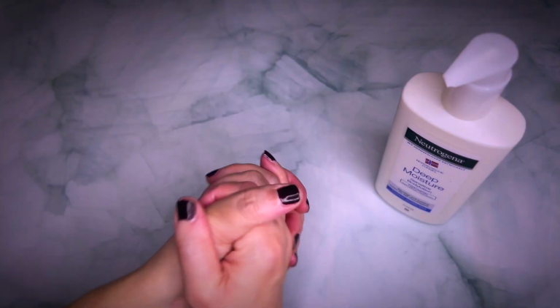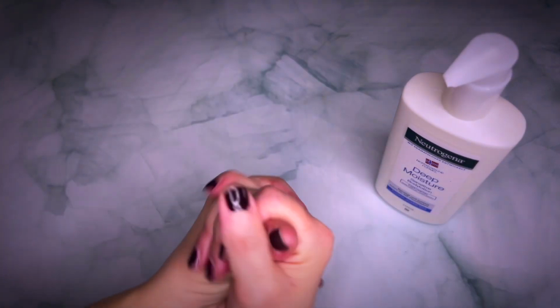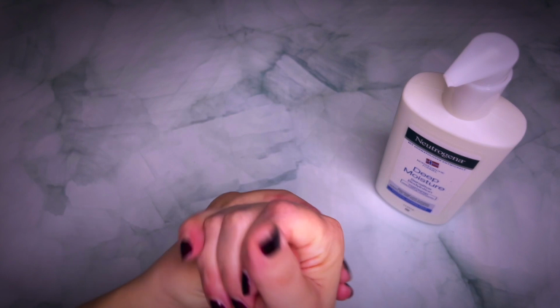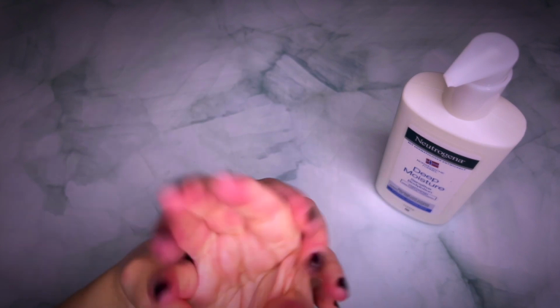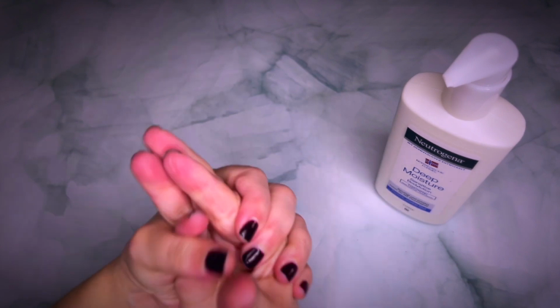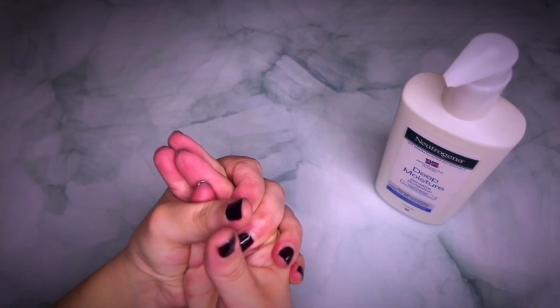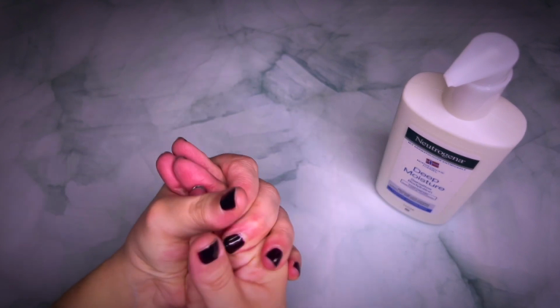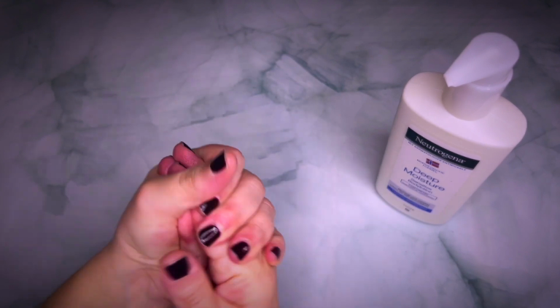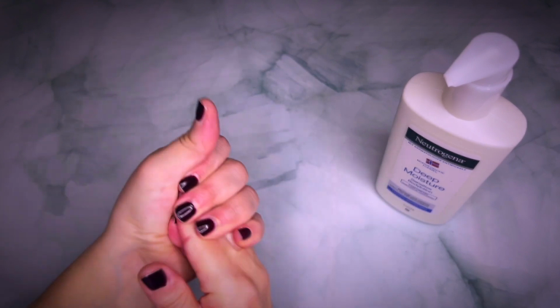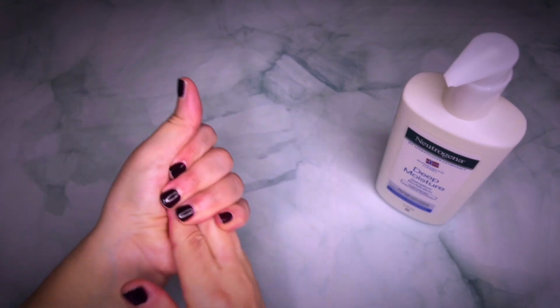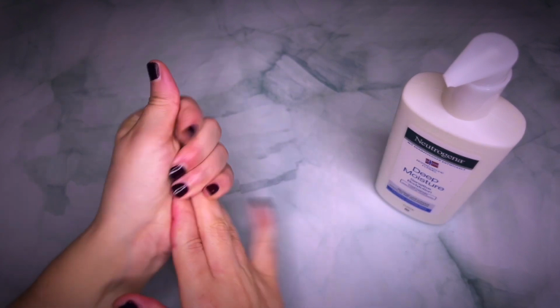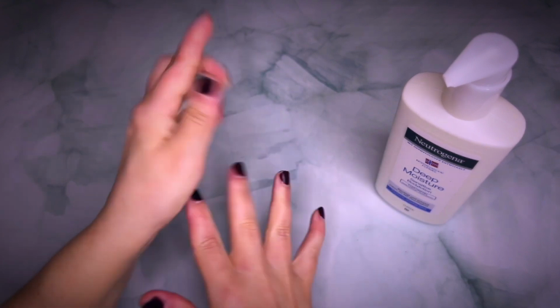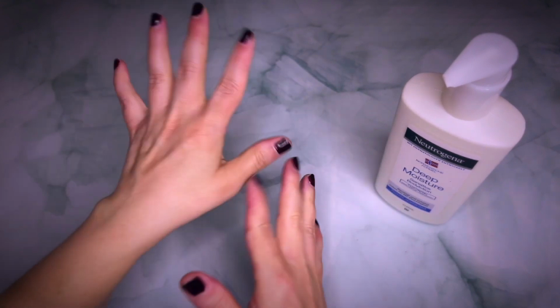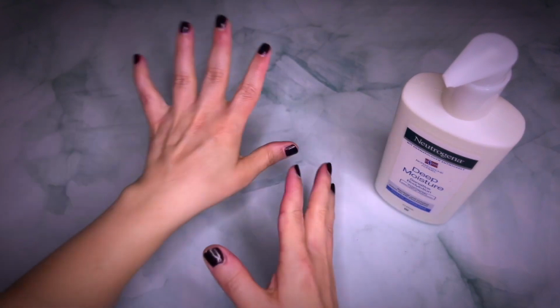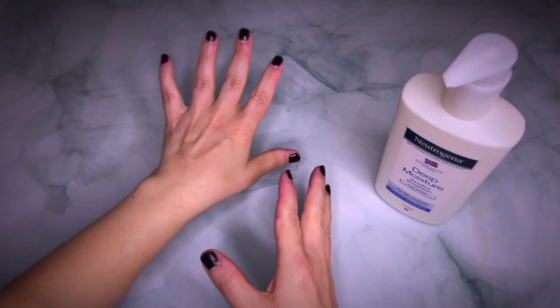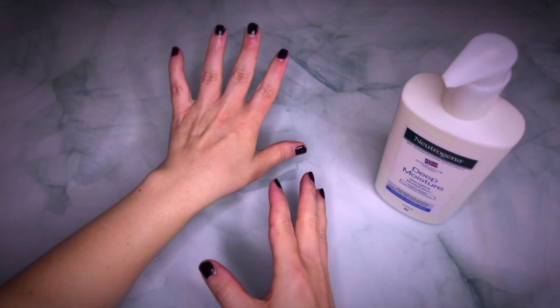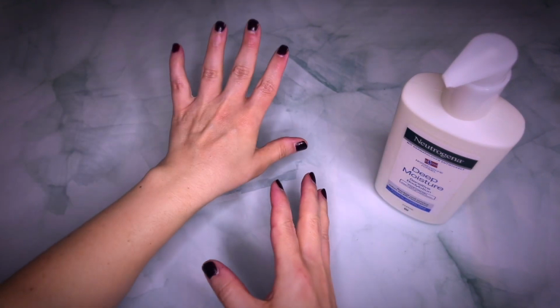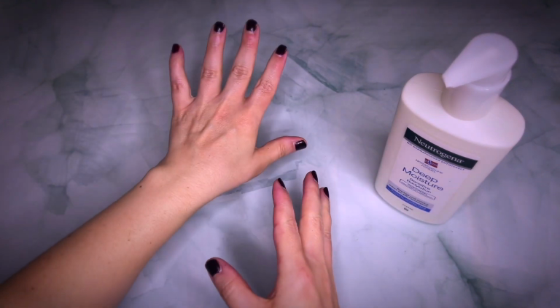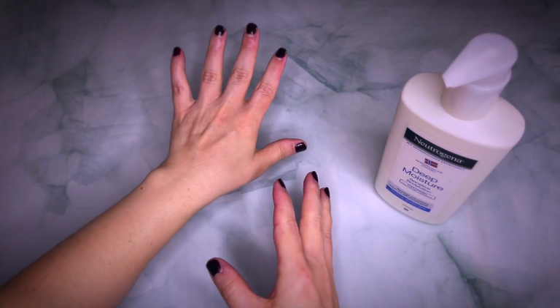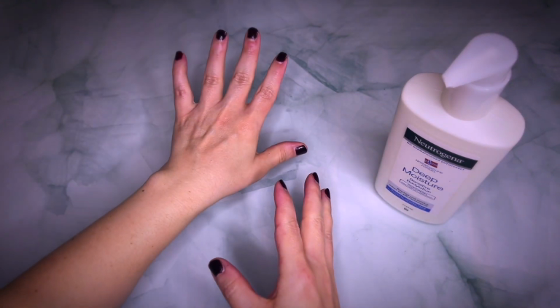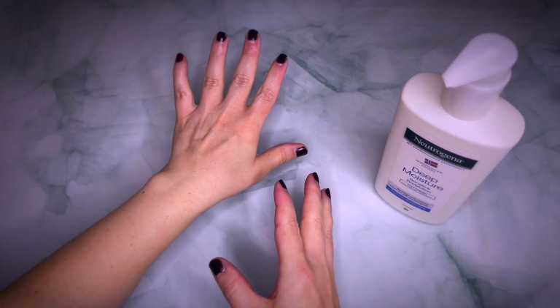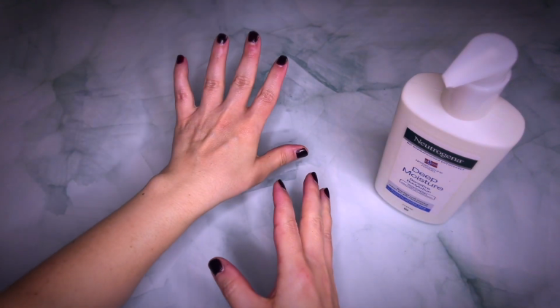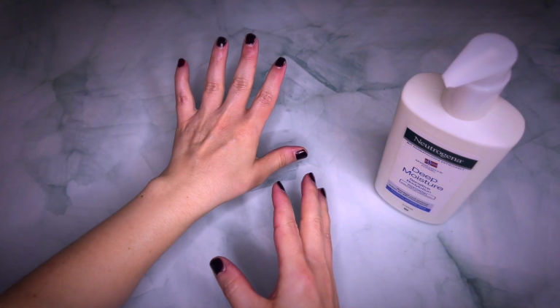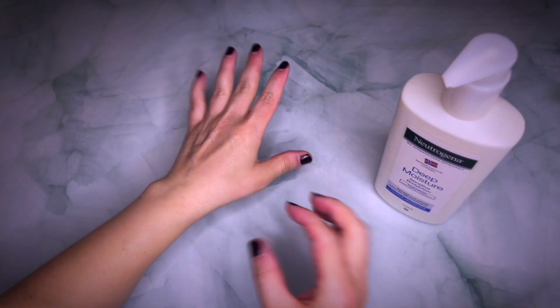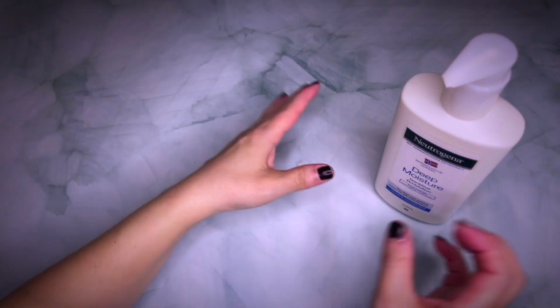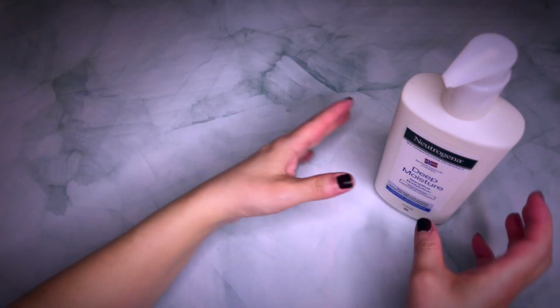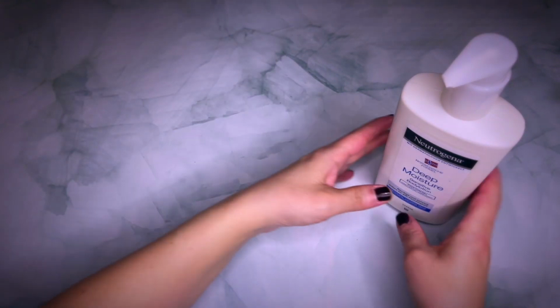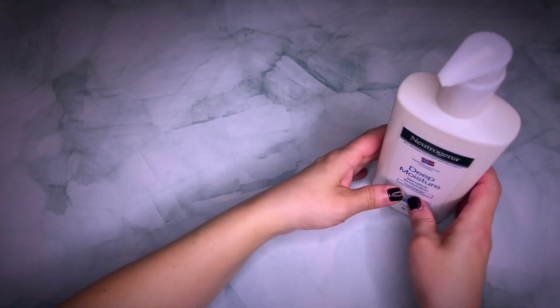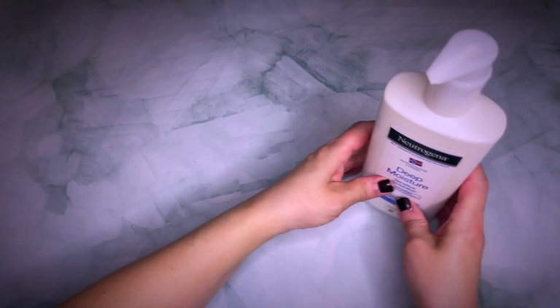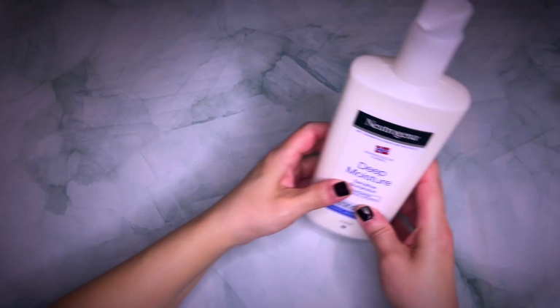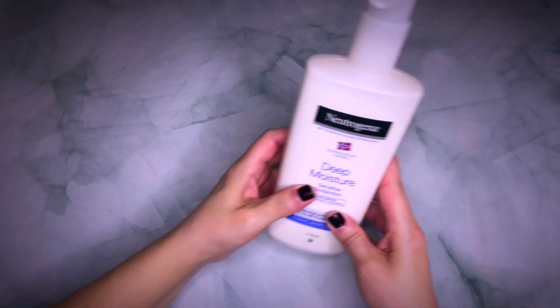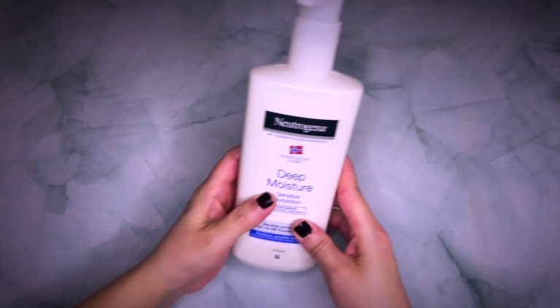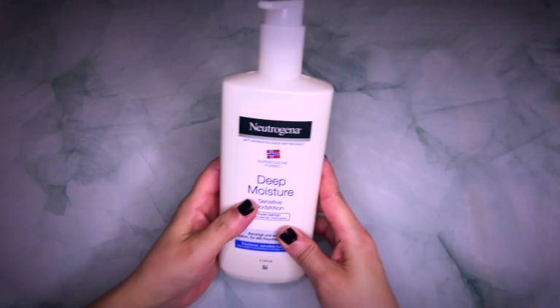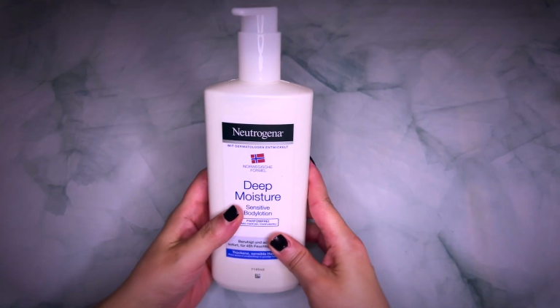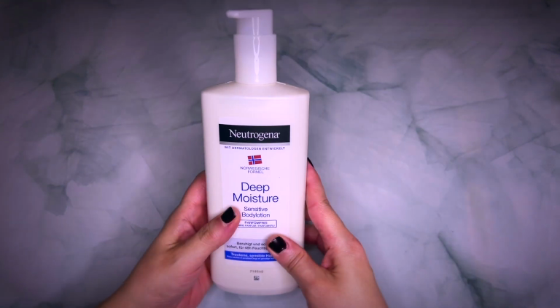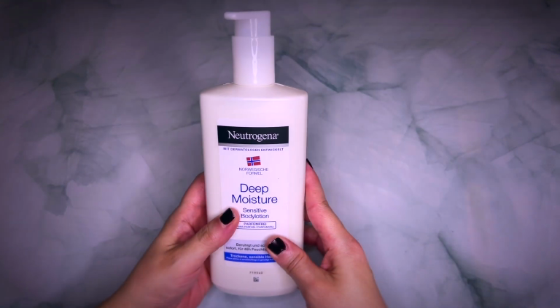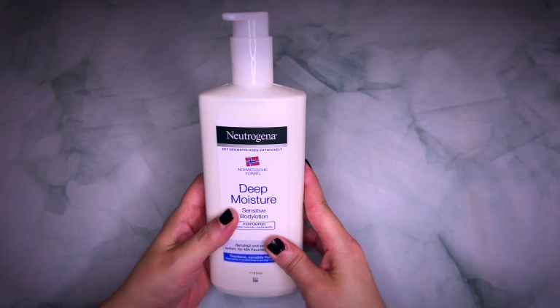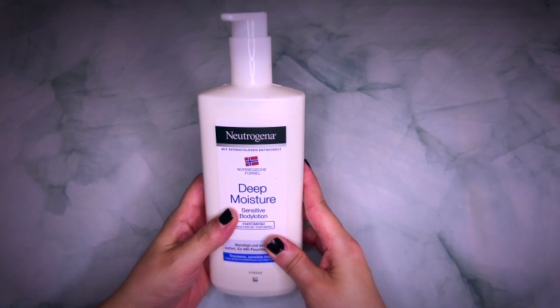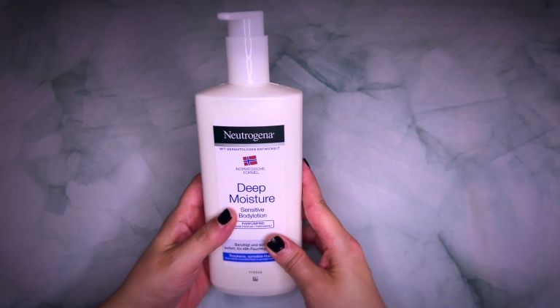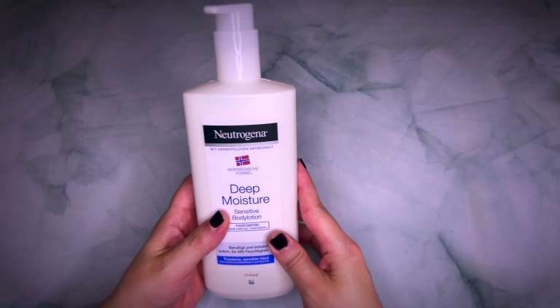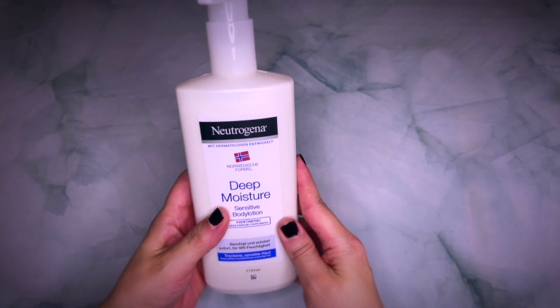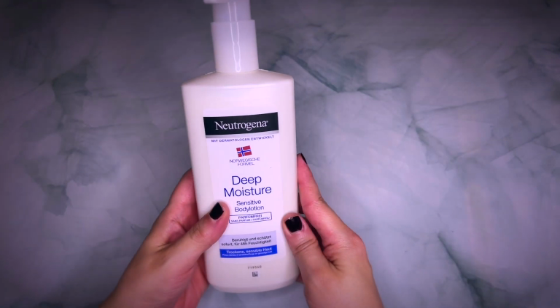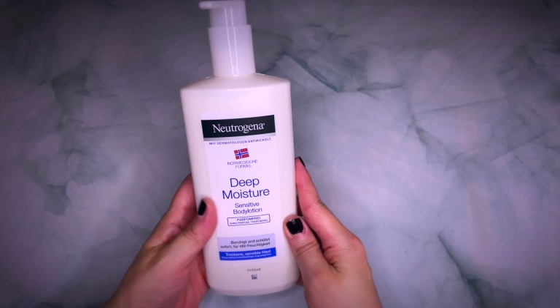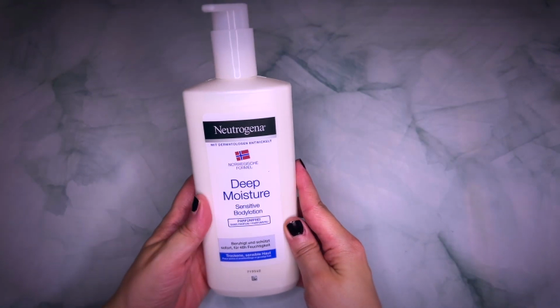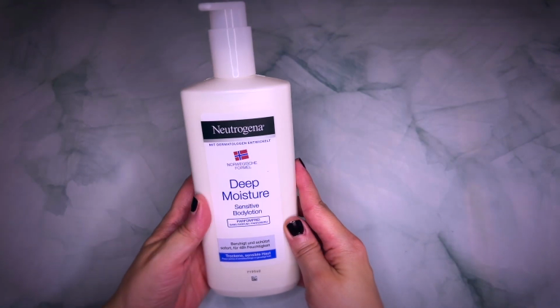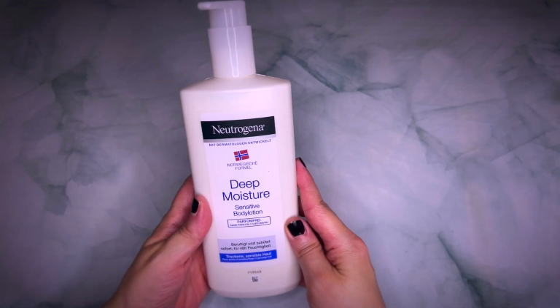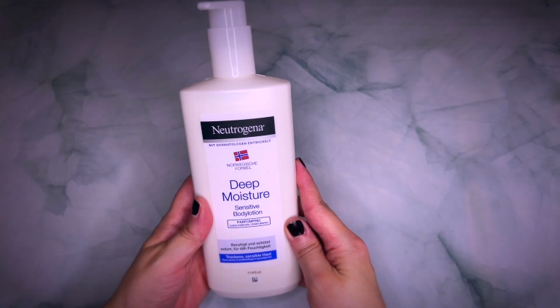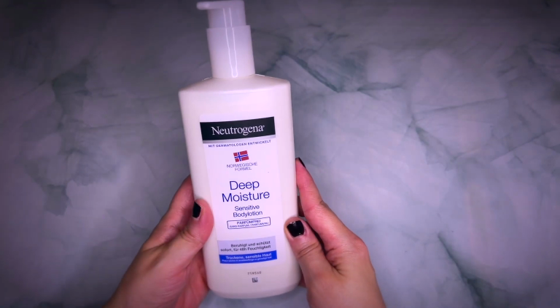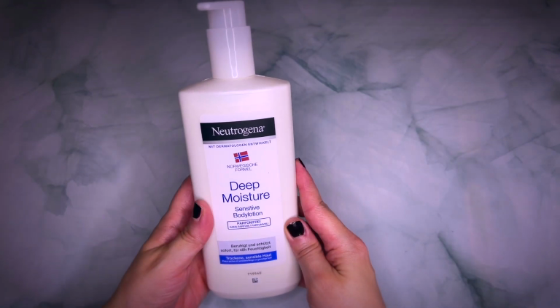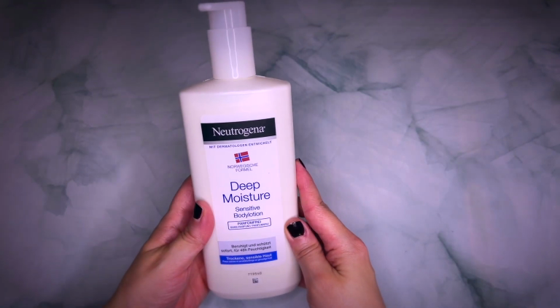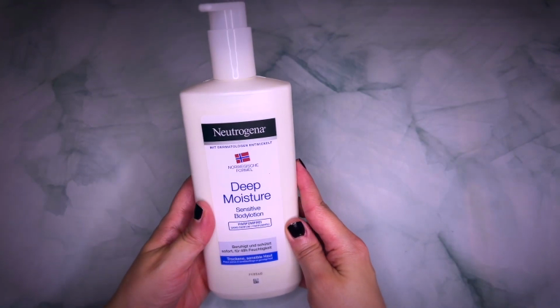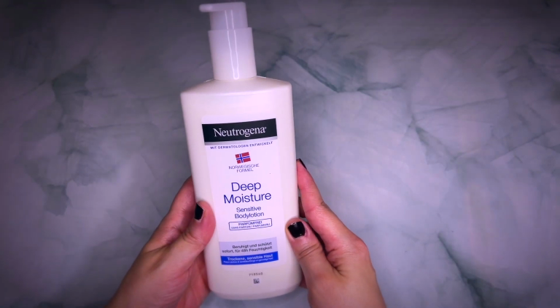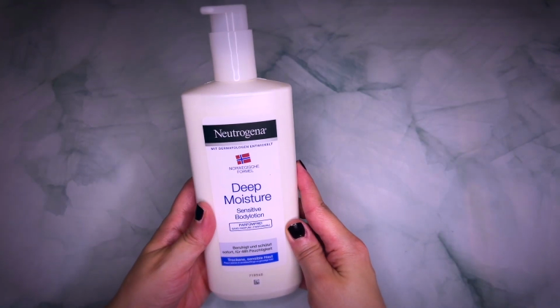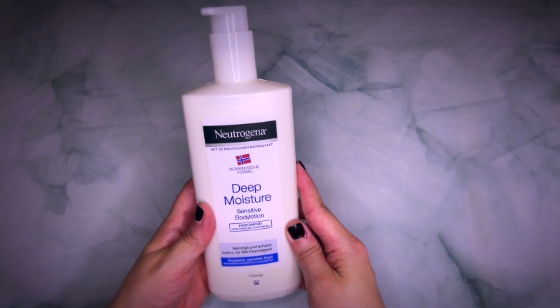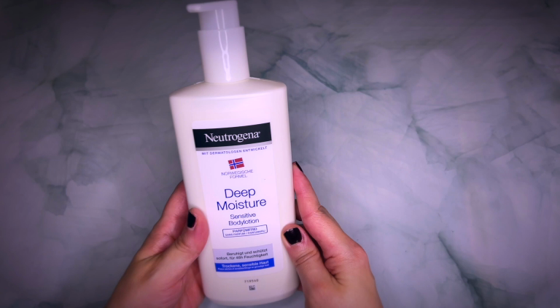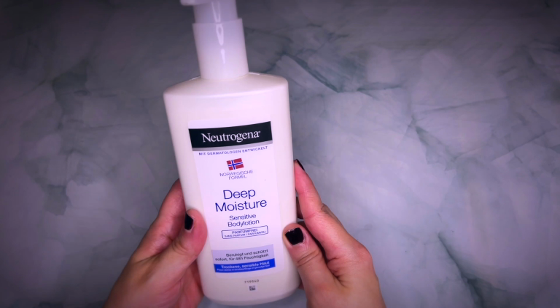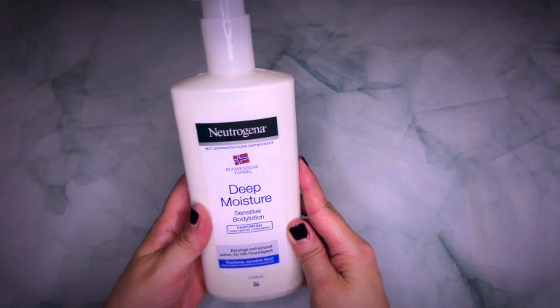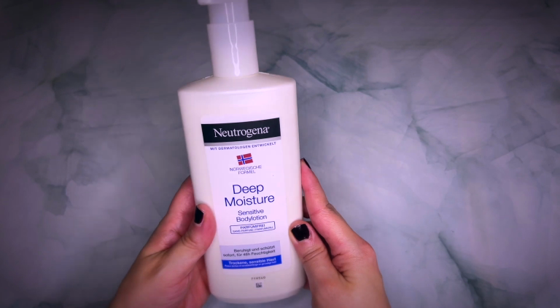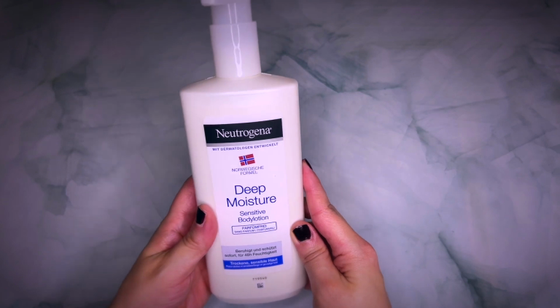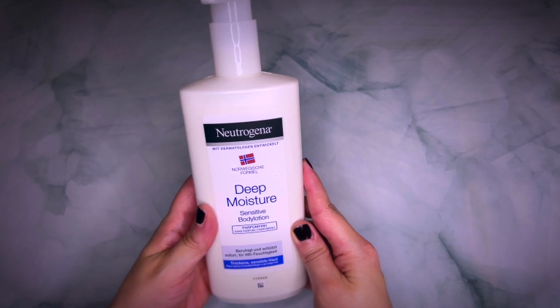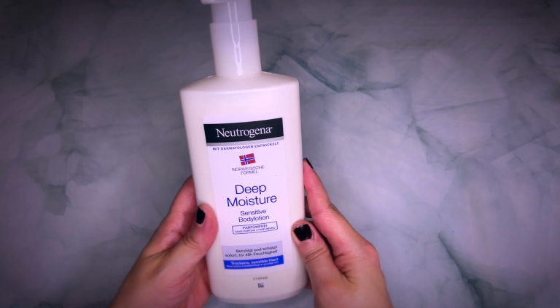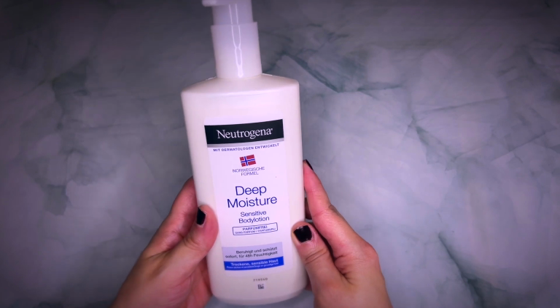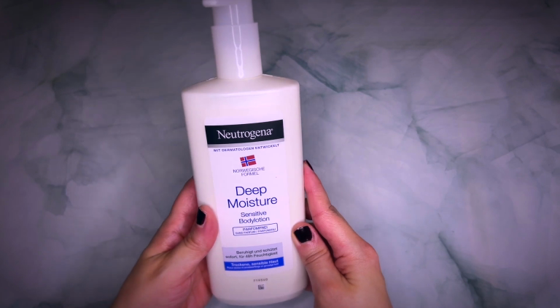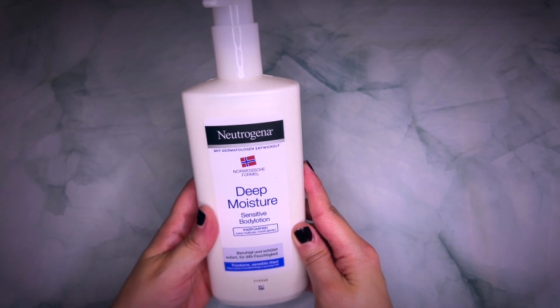I can really recommend this cream. For me, it was an absolute game changer. I love it.